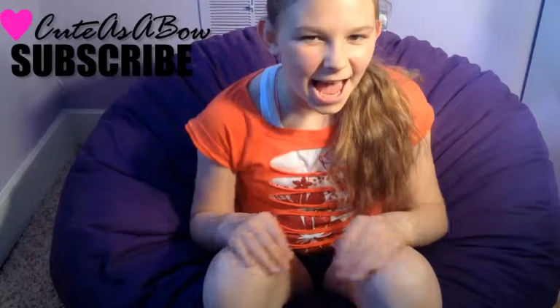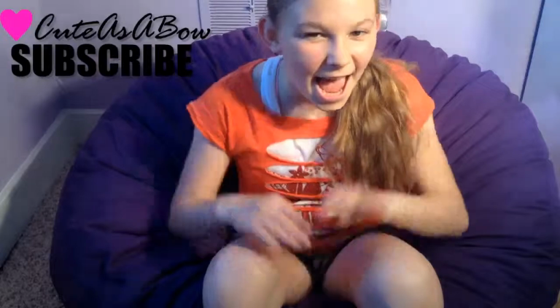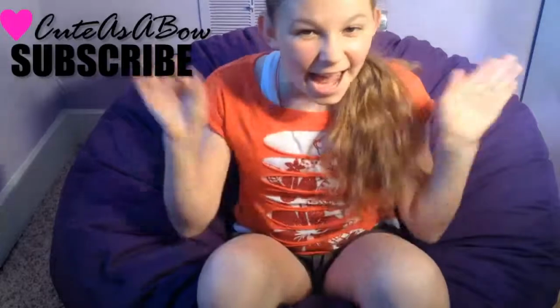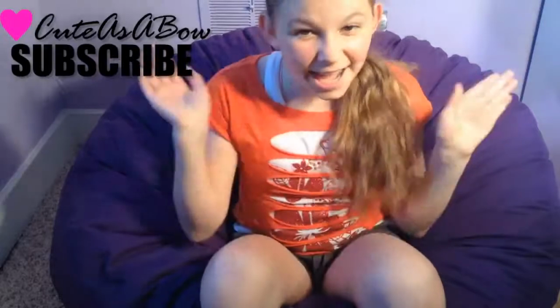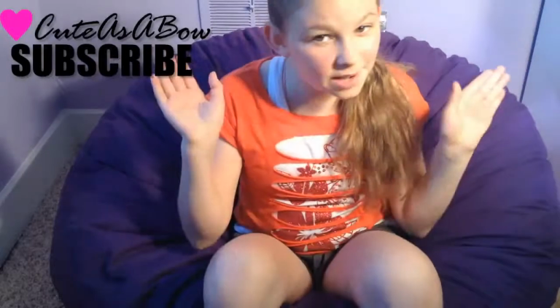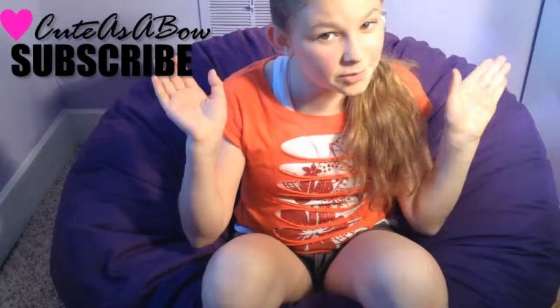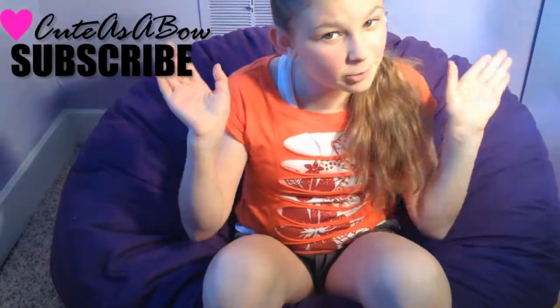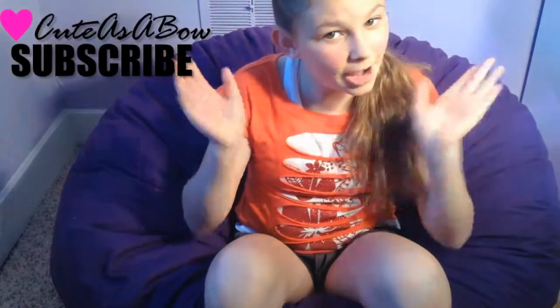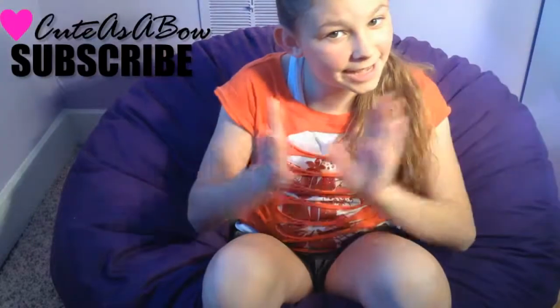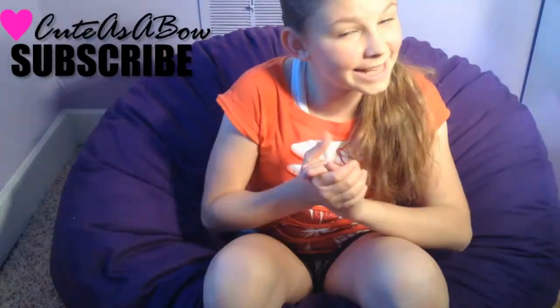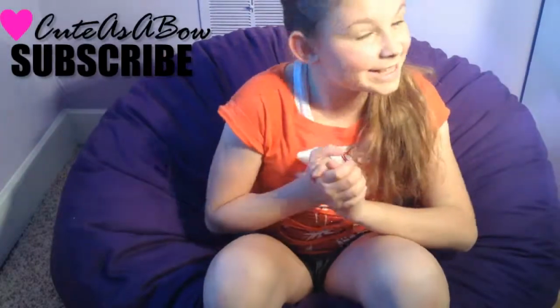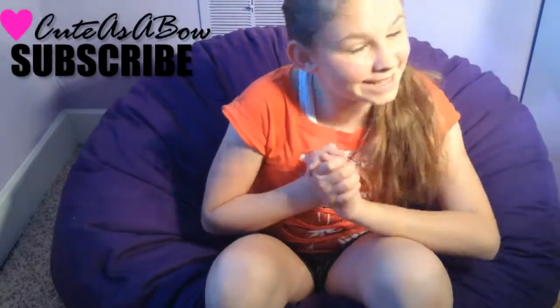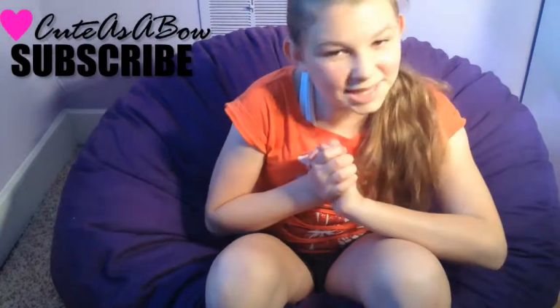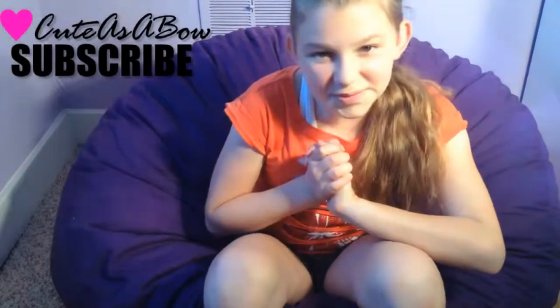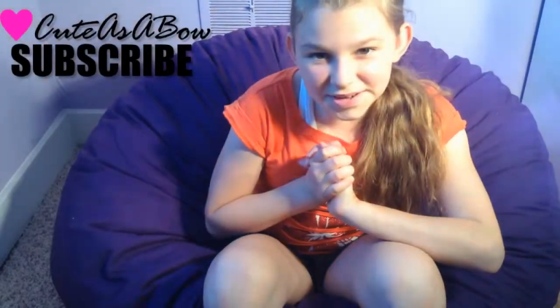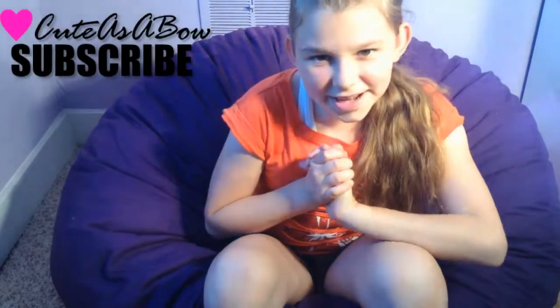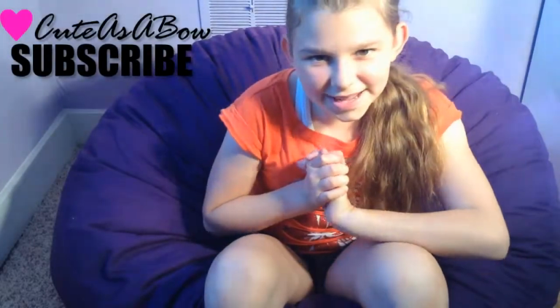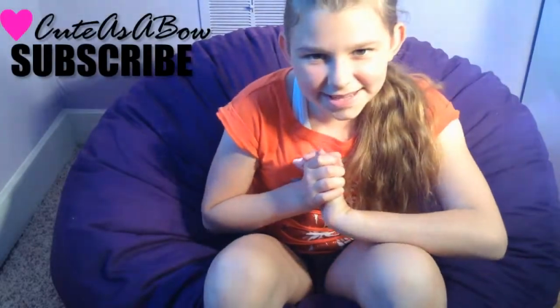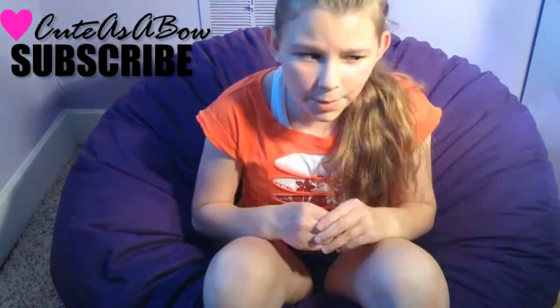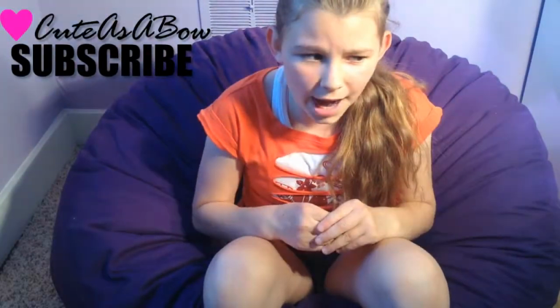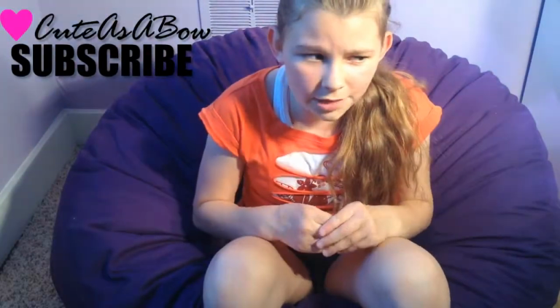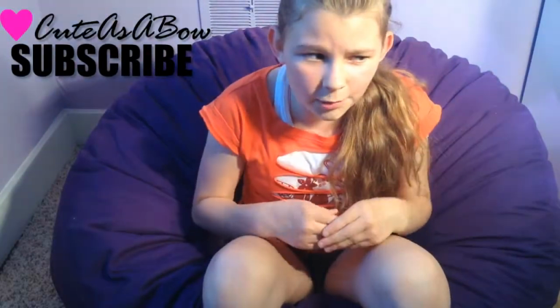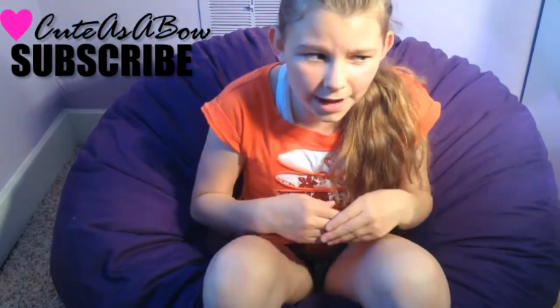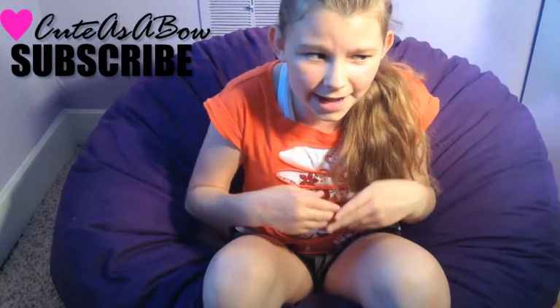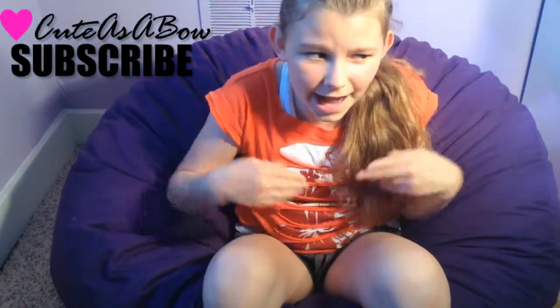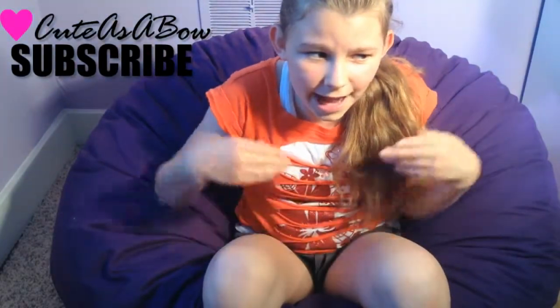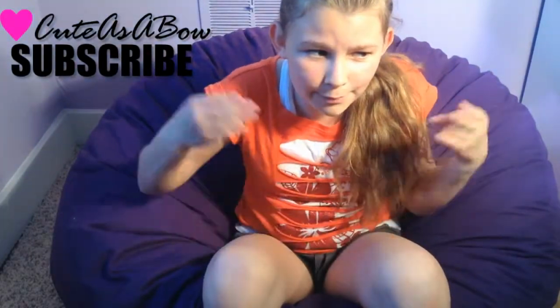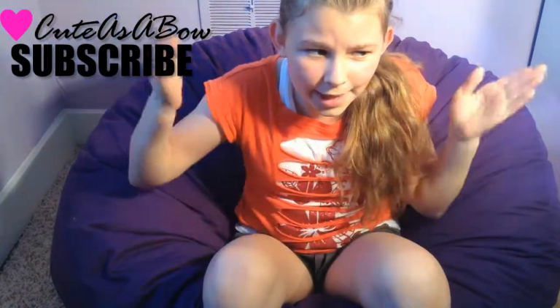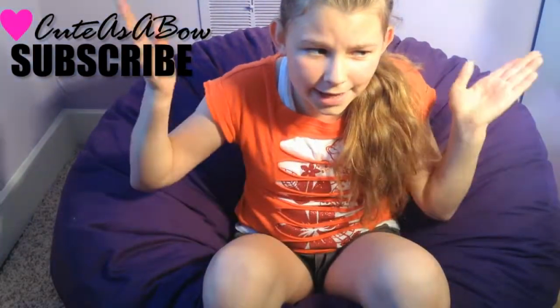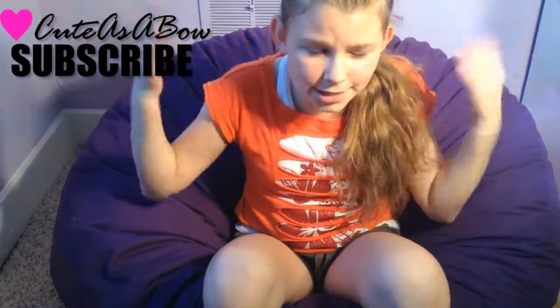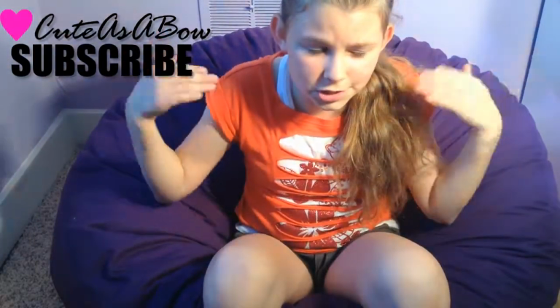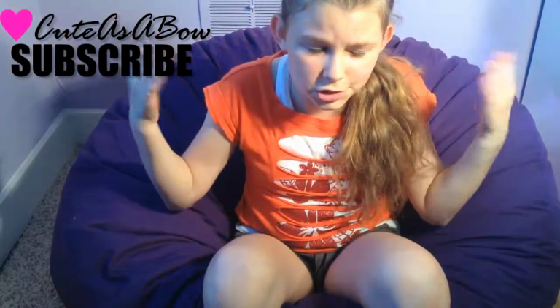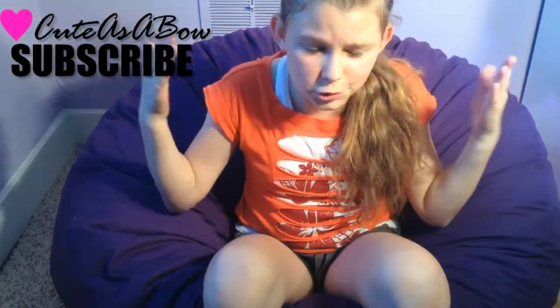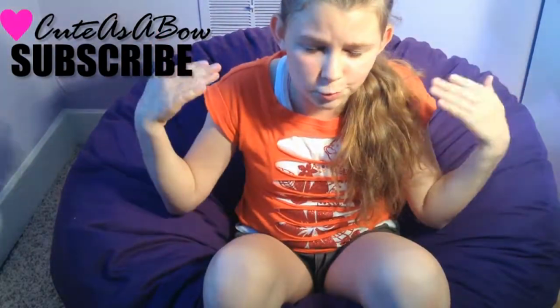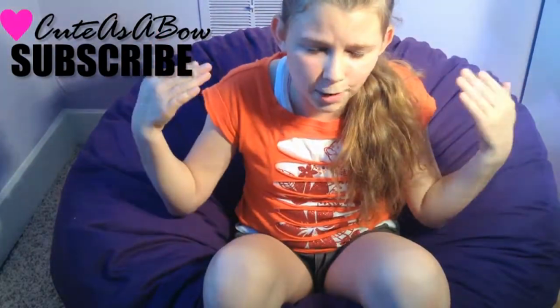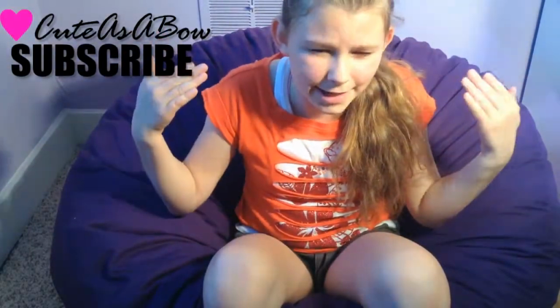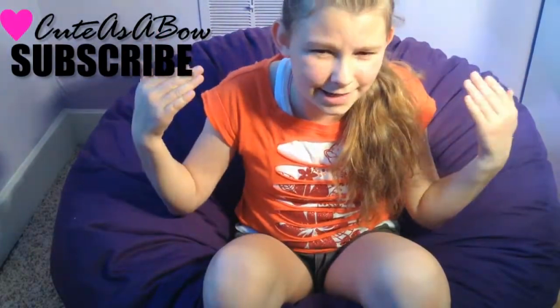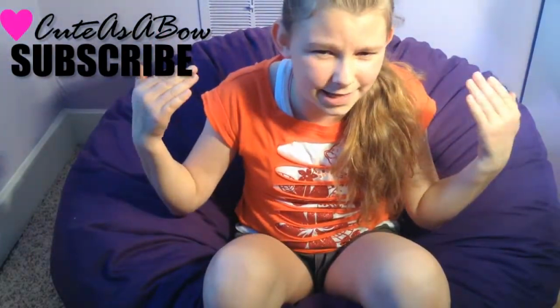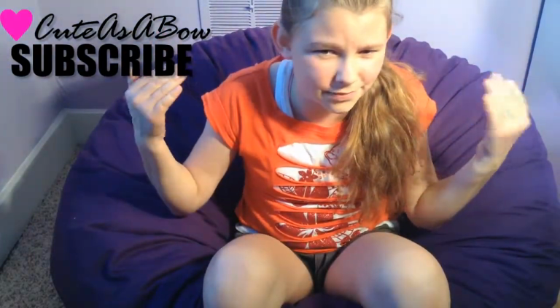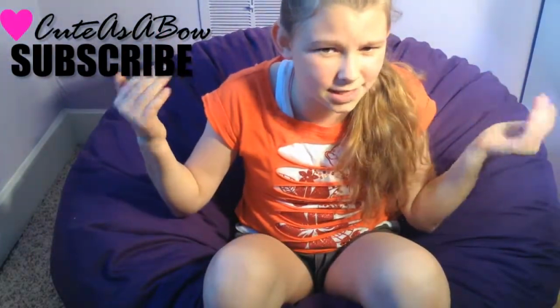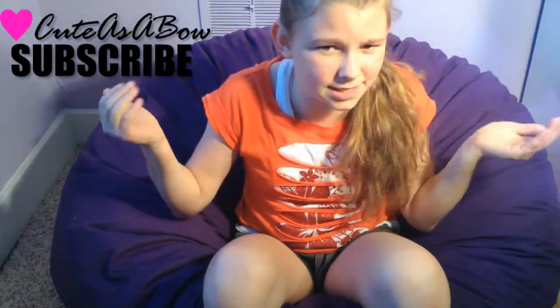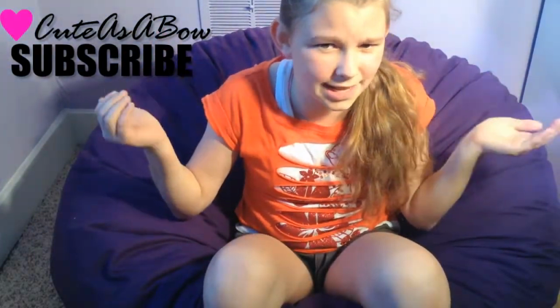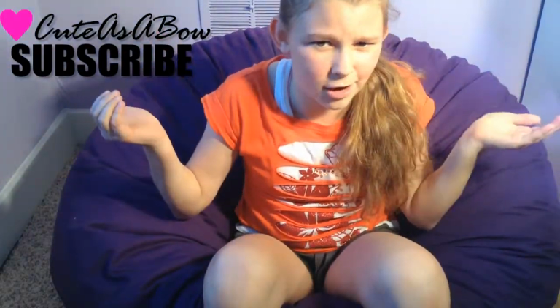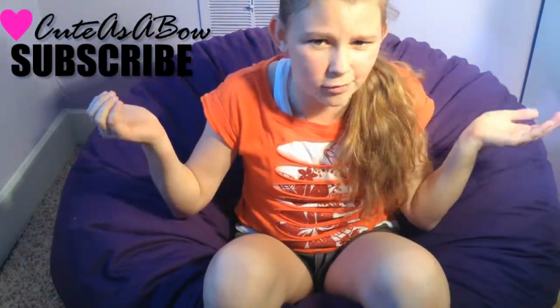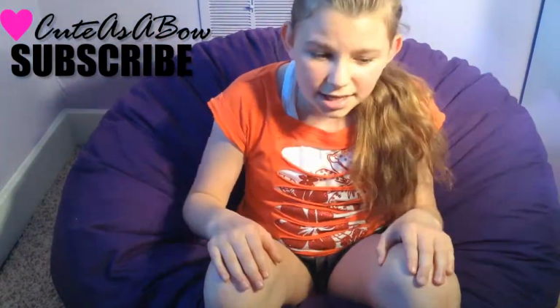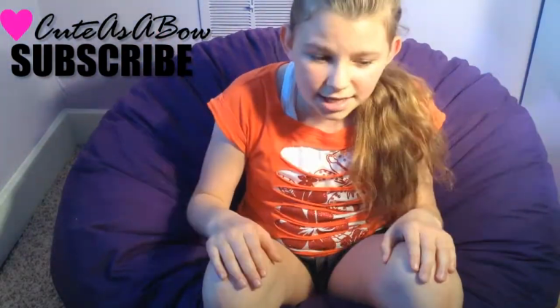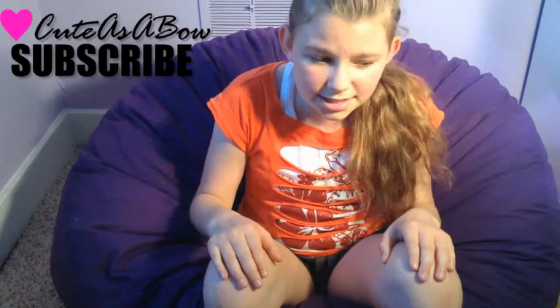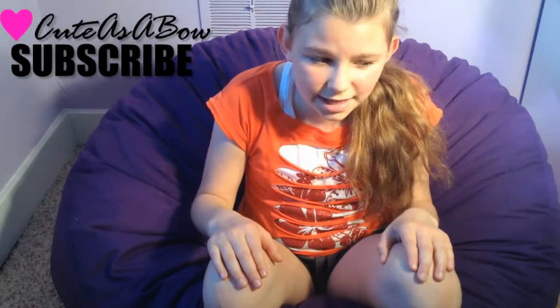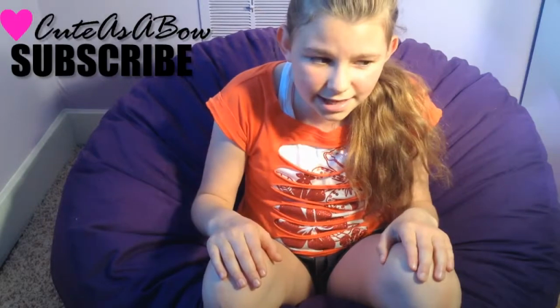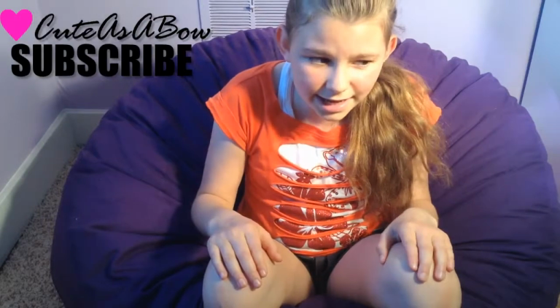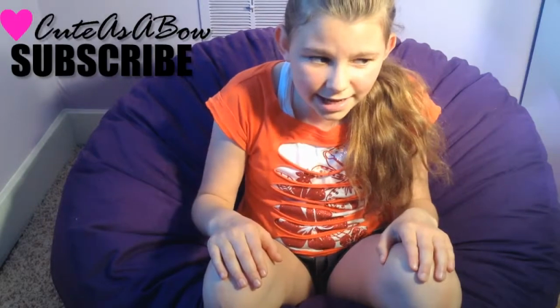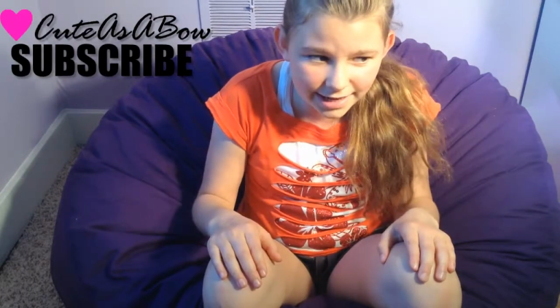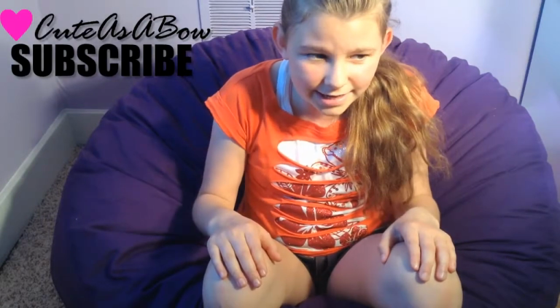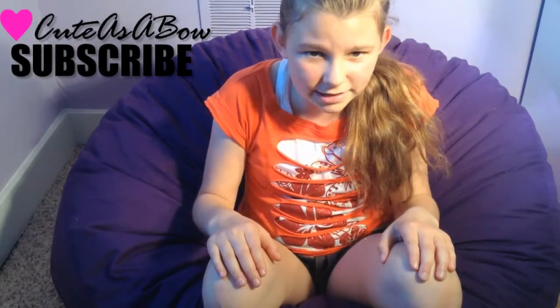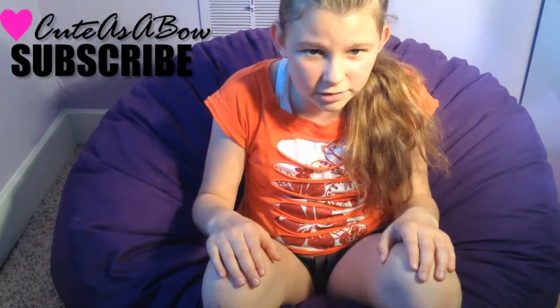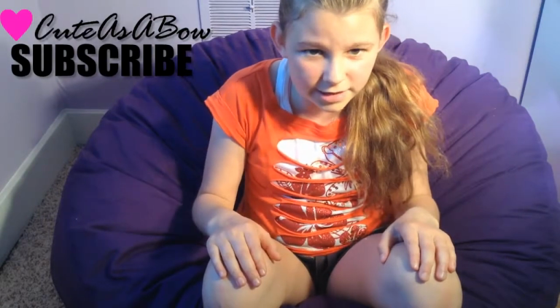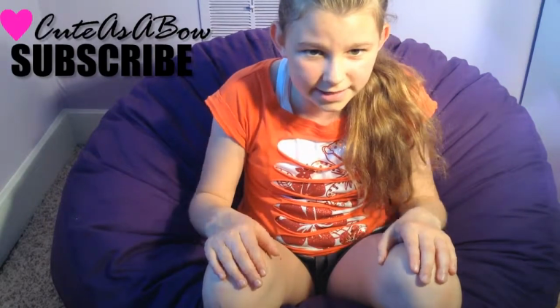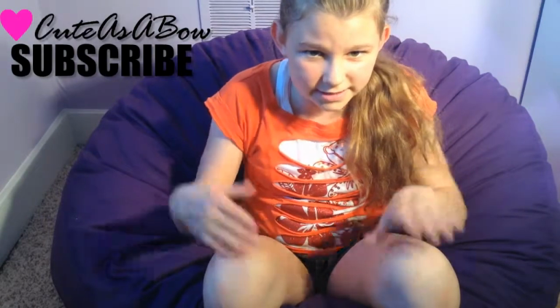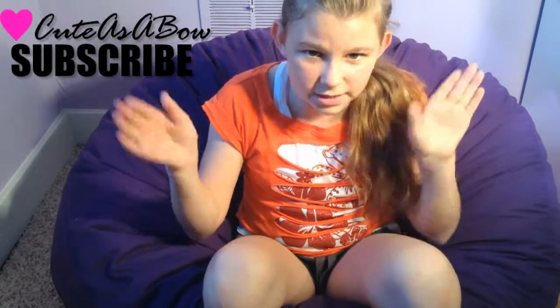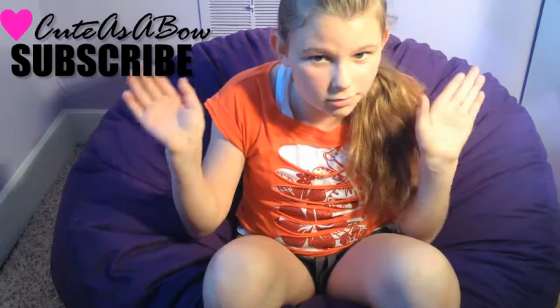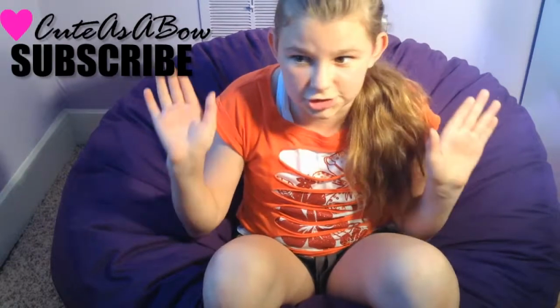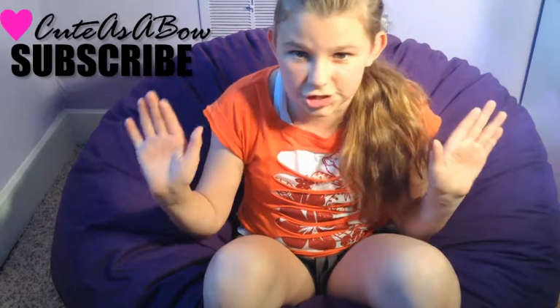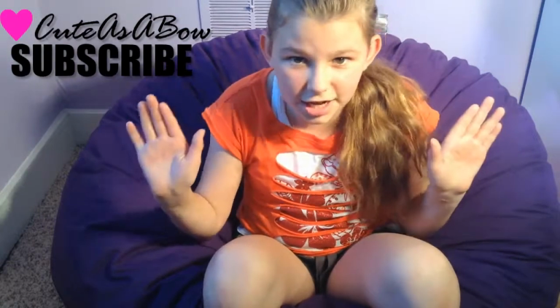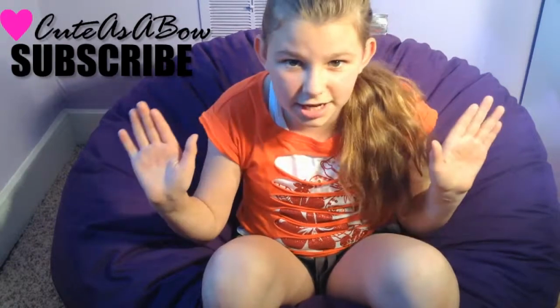Hey everyone, it's Olivia. By the way, I'm like sweating in this house. It's like 80 degrees, don't judge.